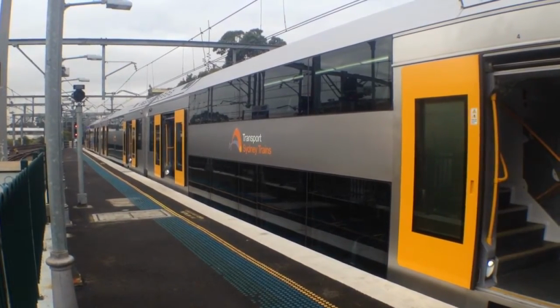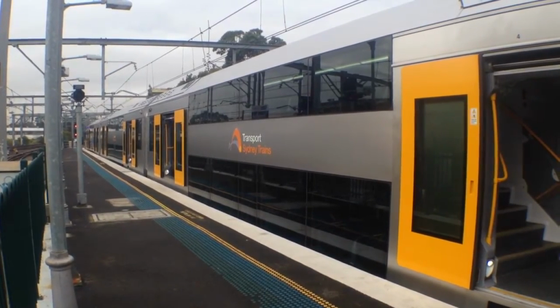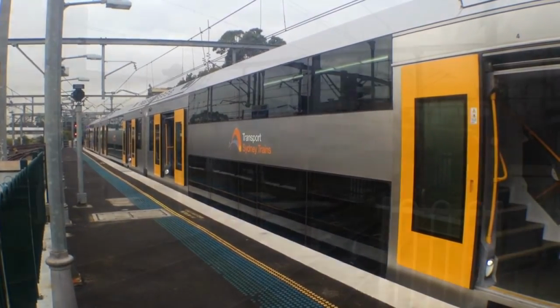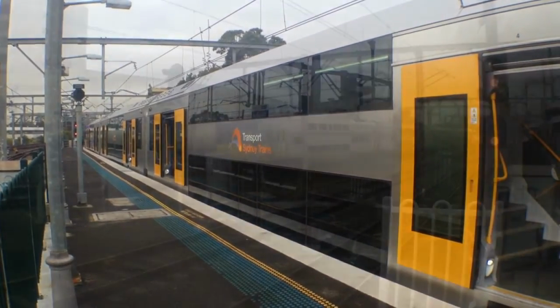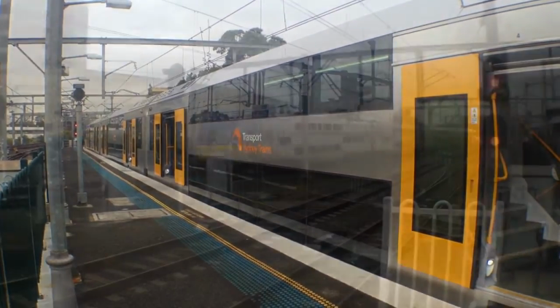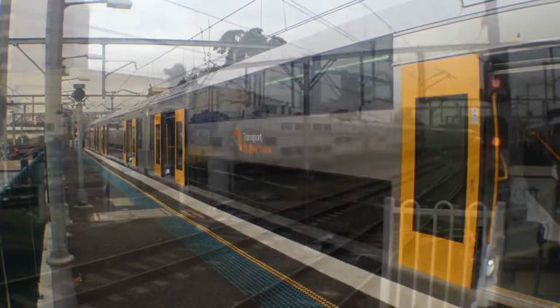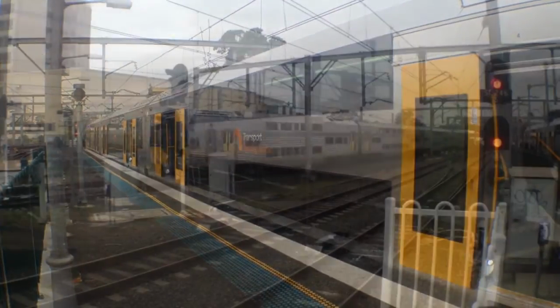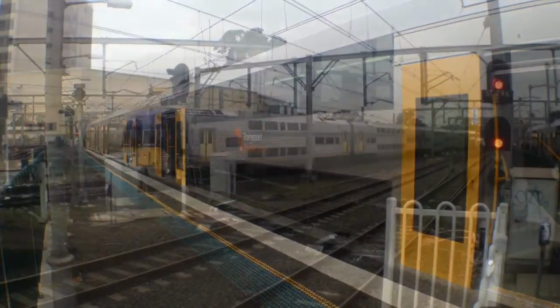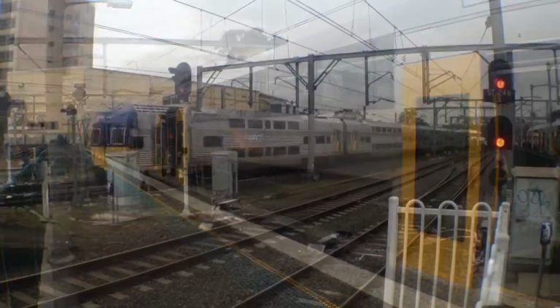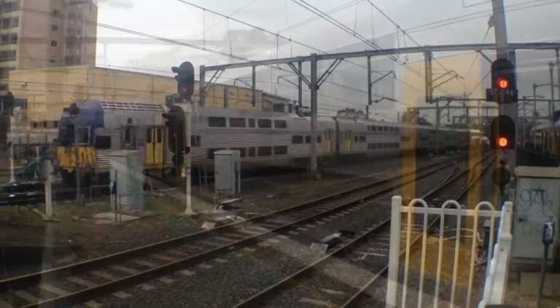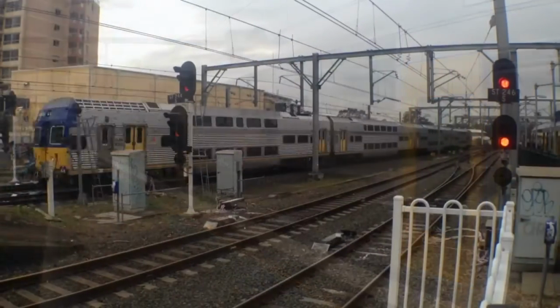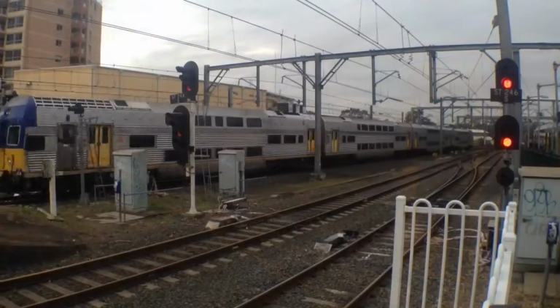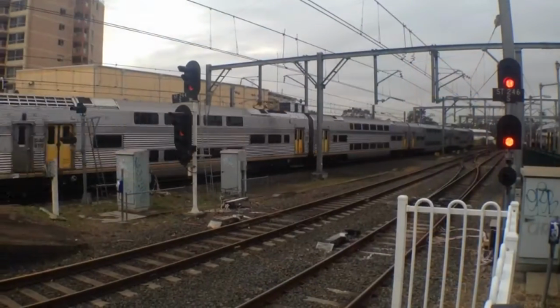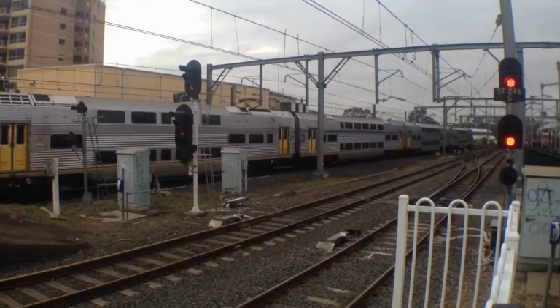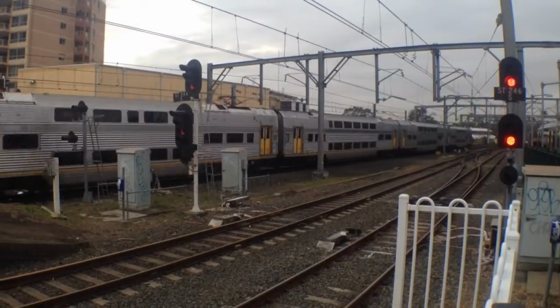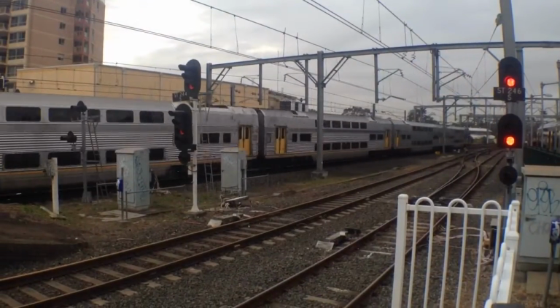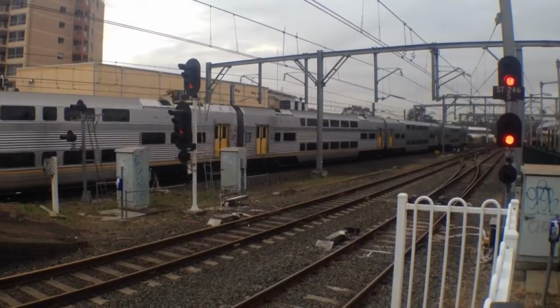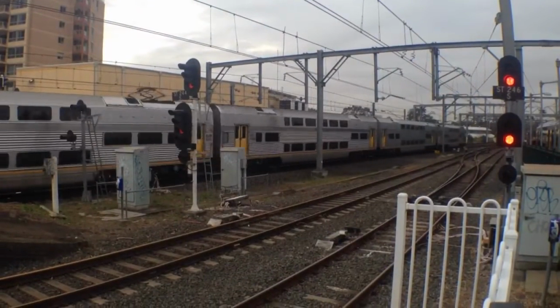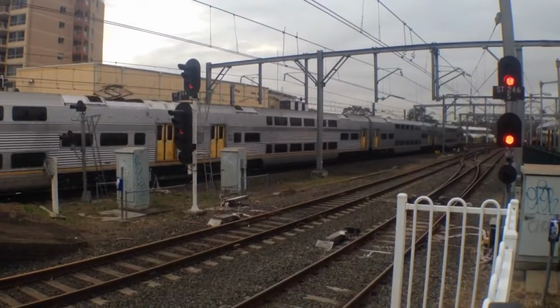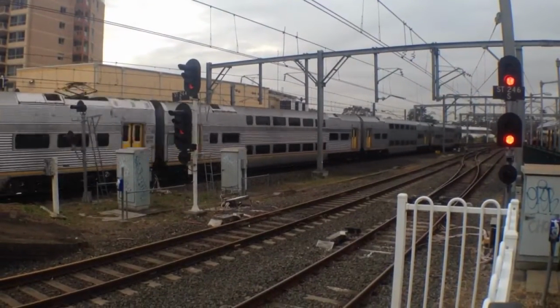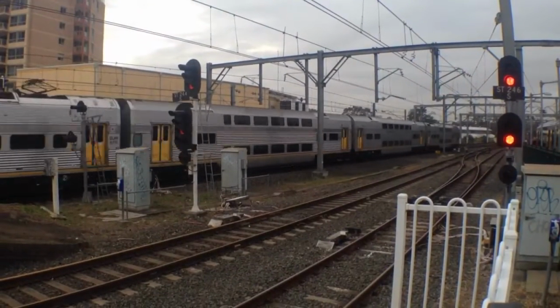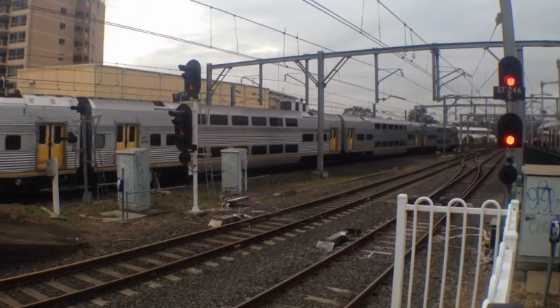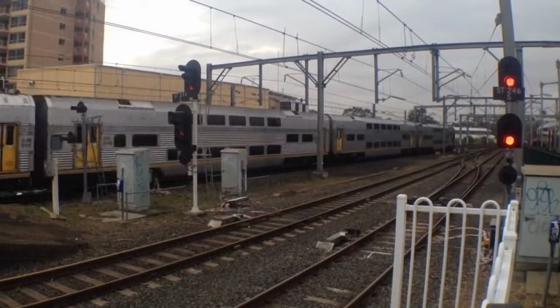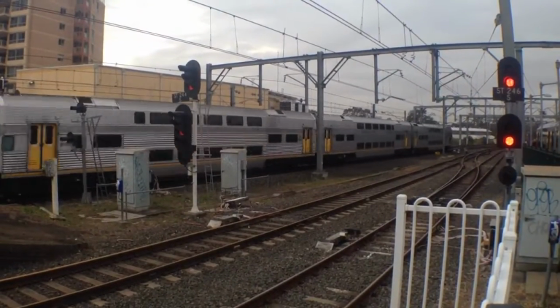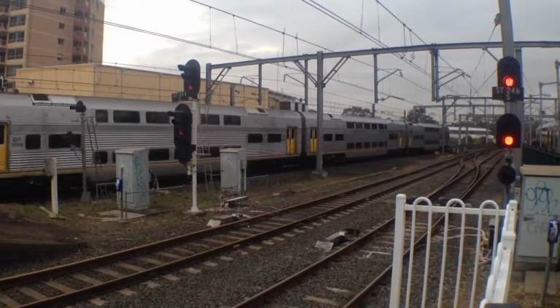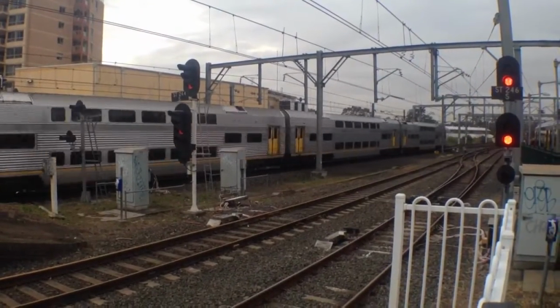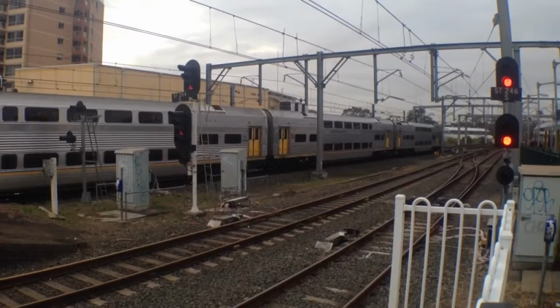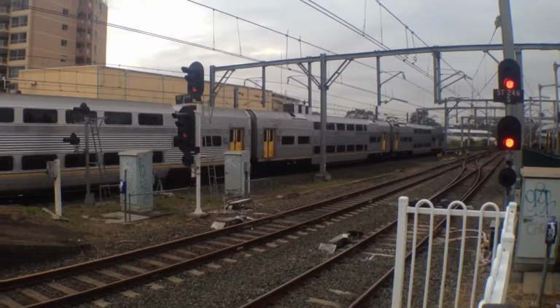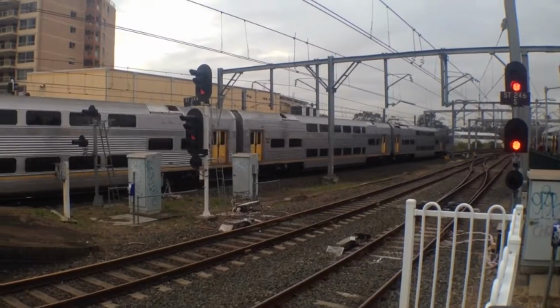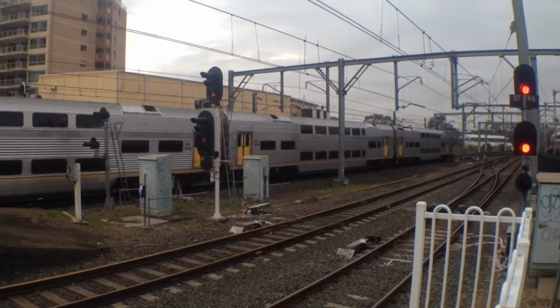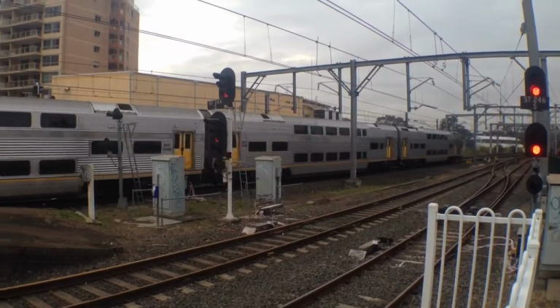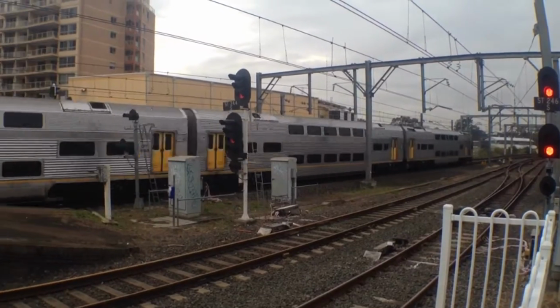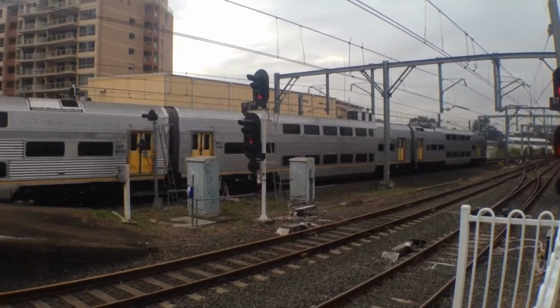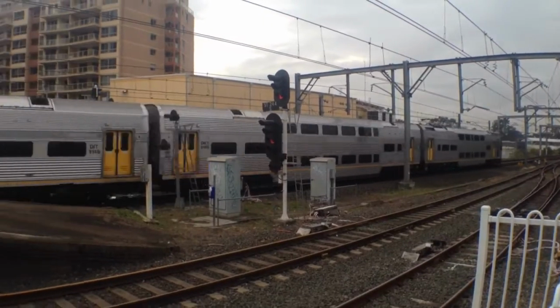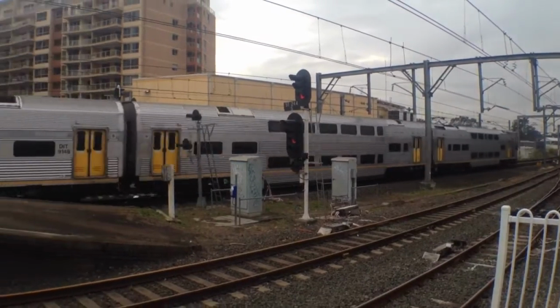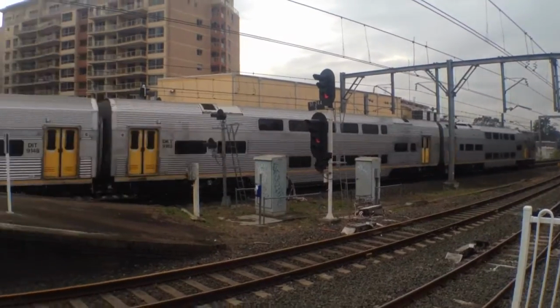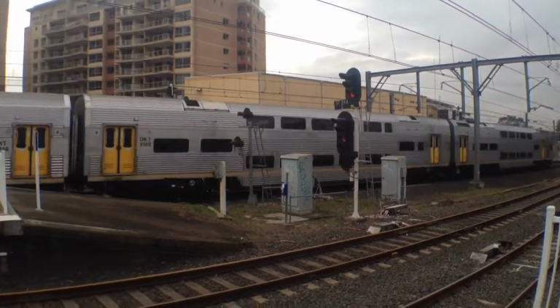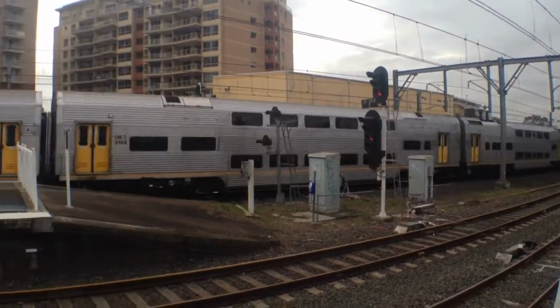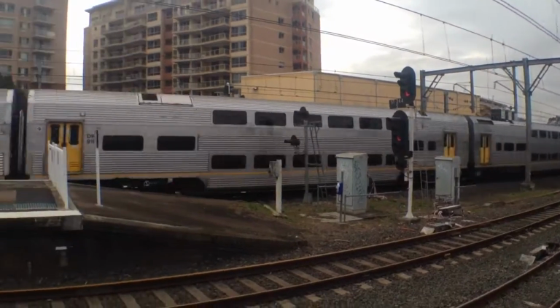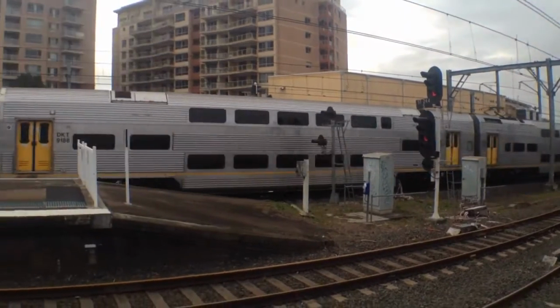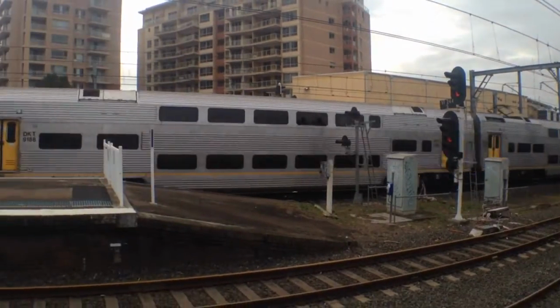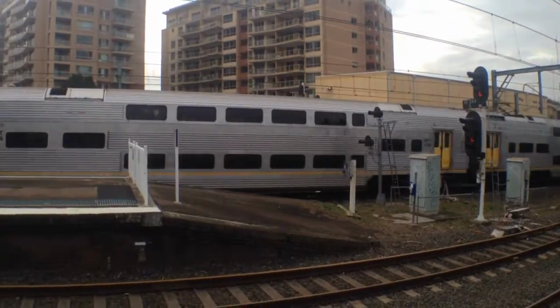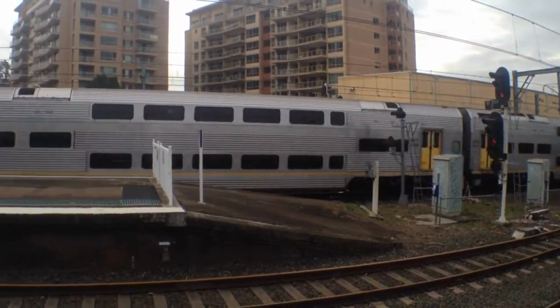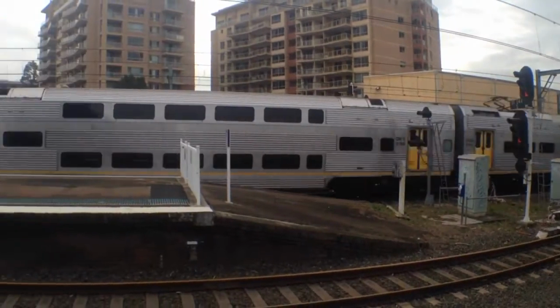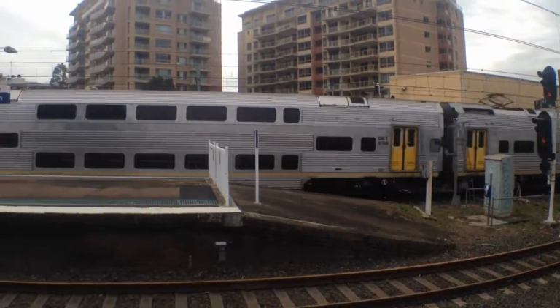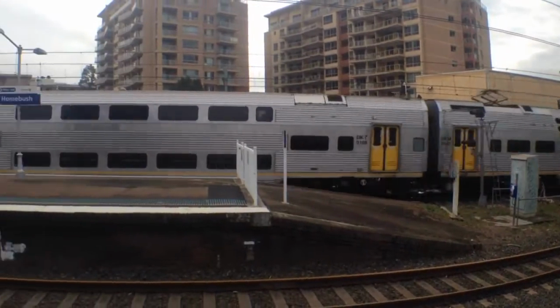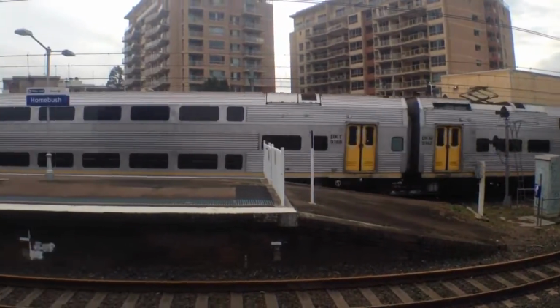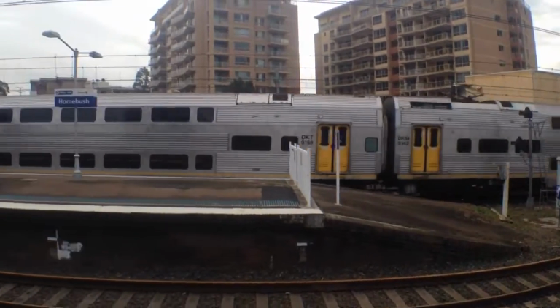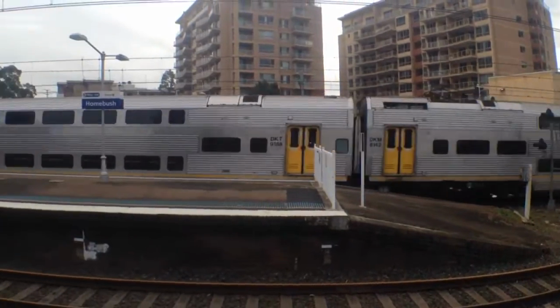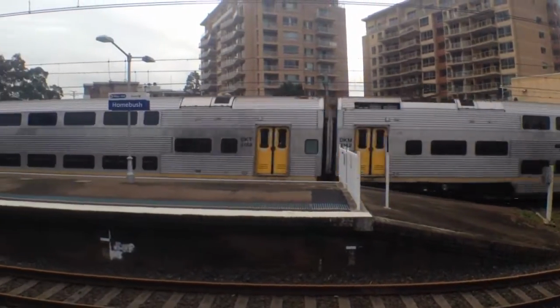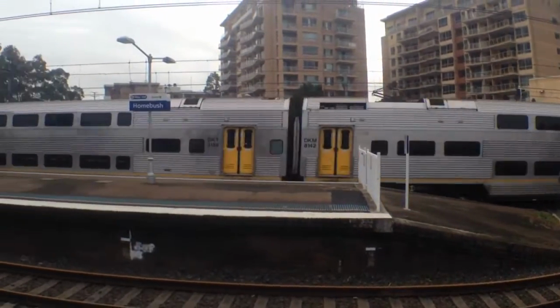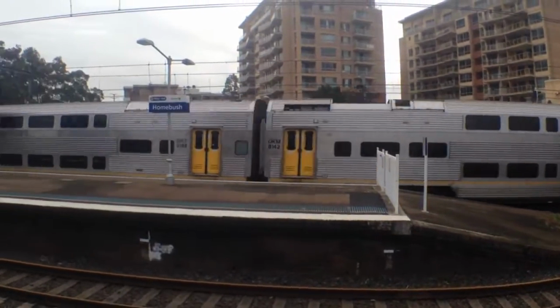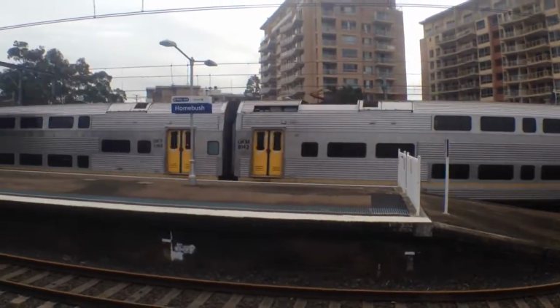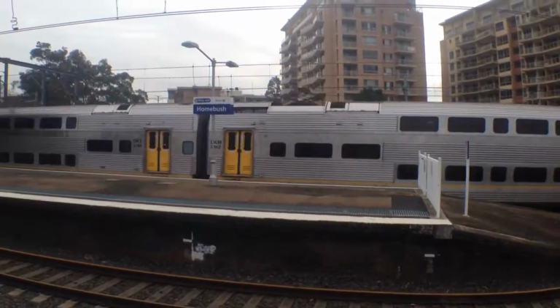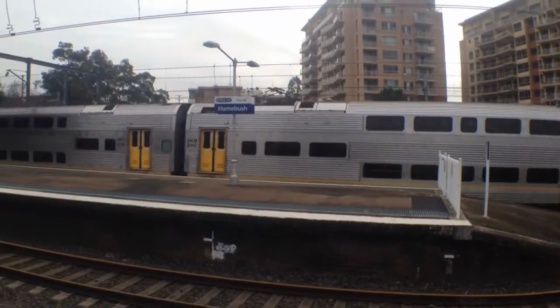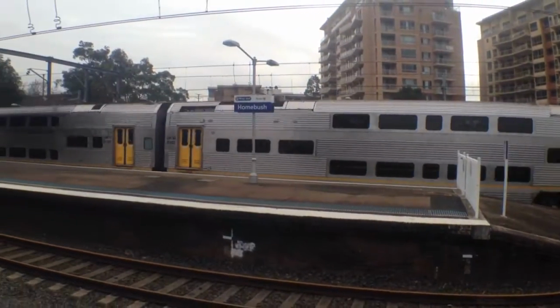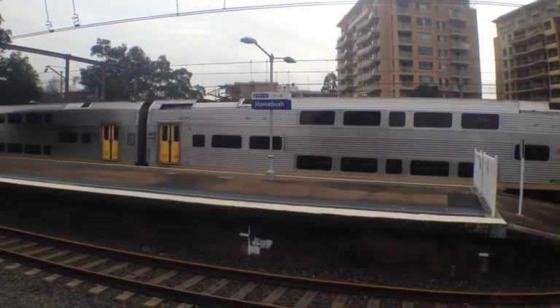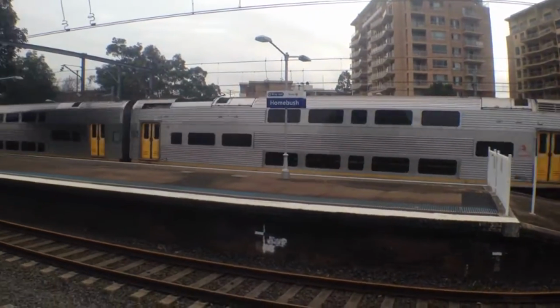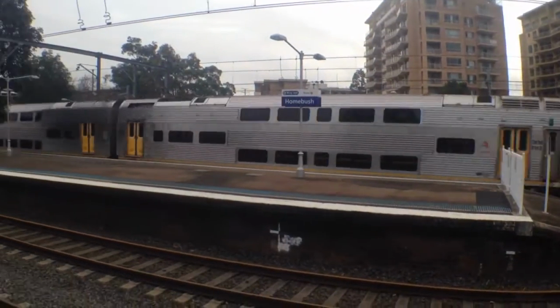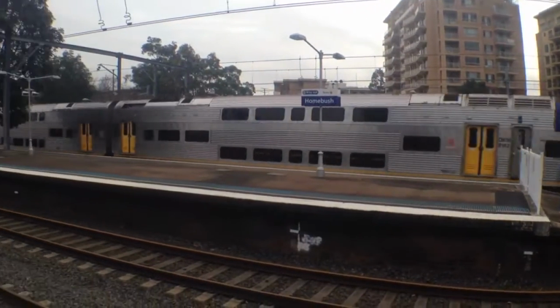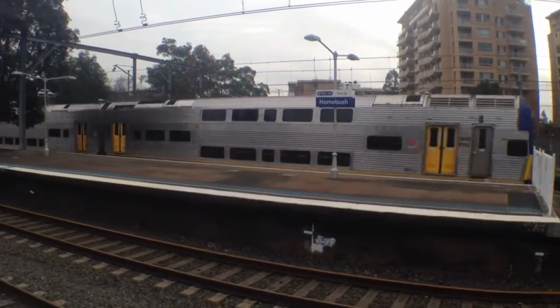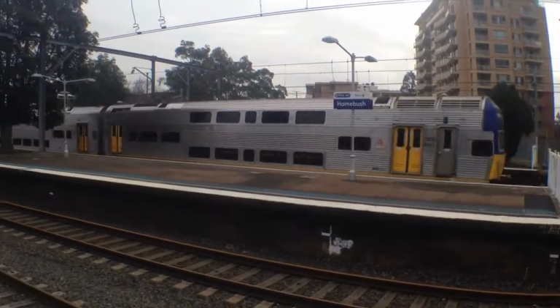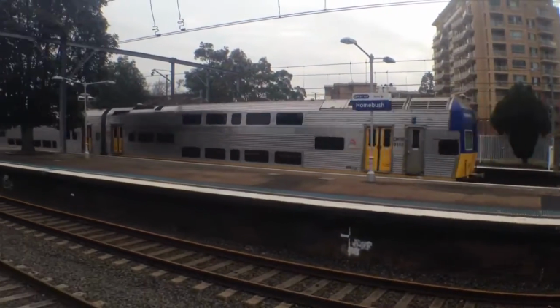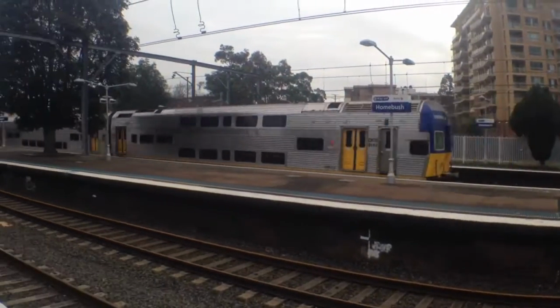Here we've got Vset V44 passing platform 3.